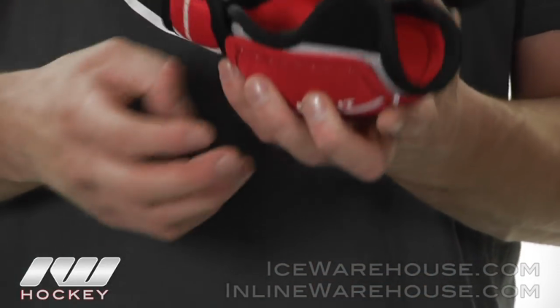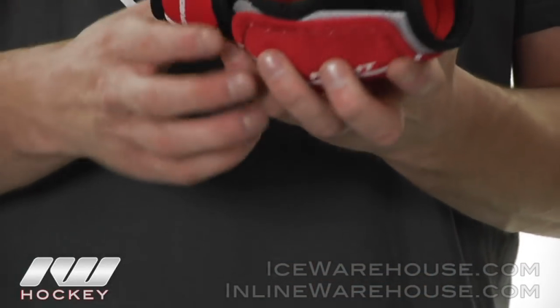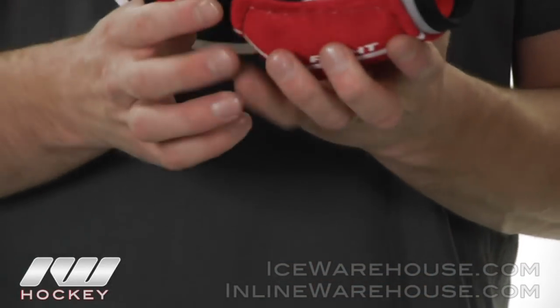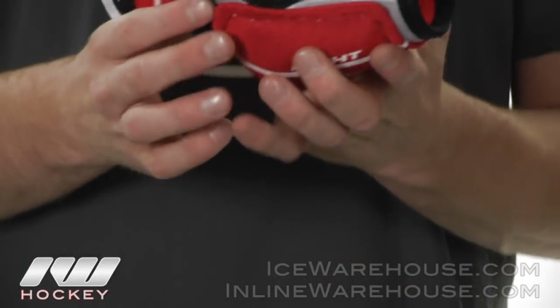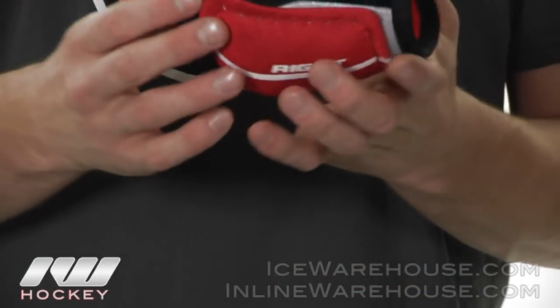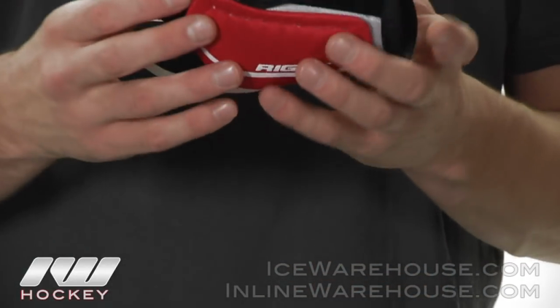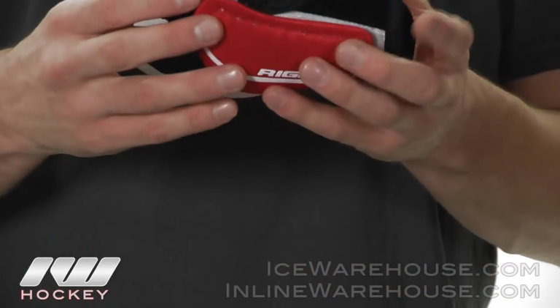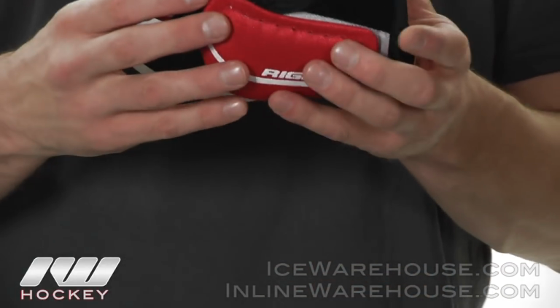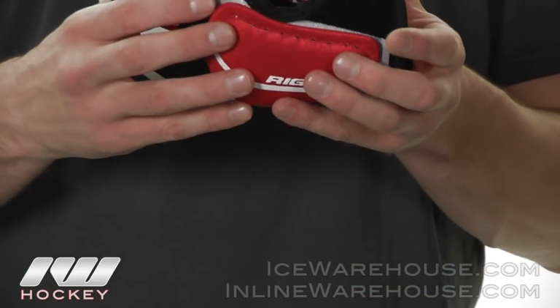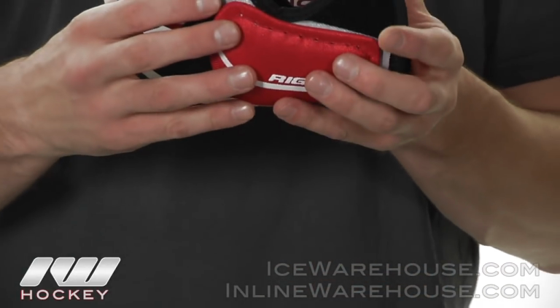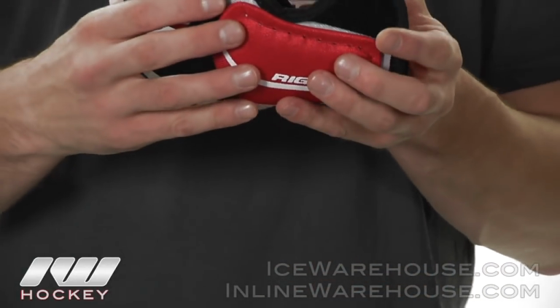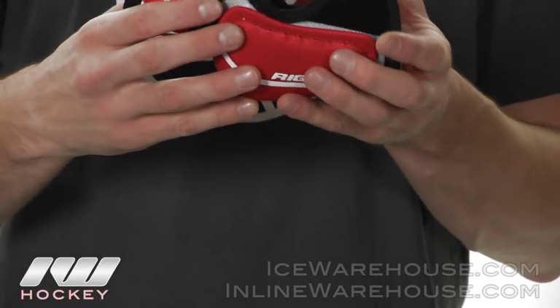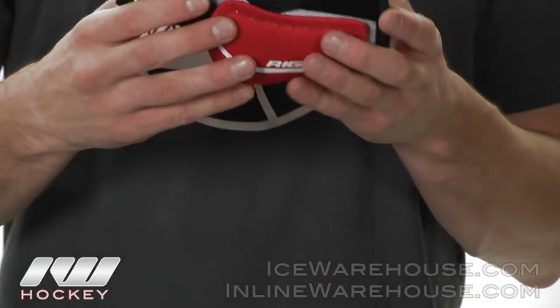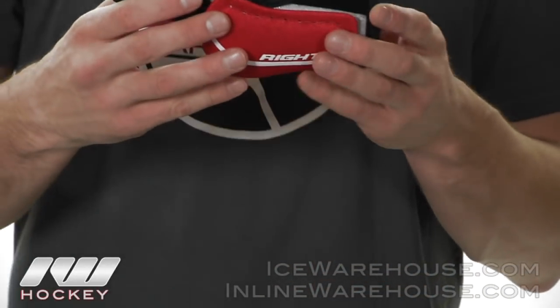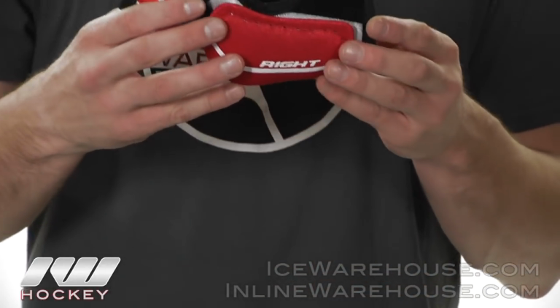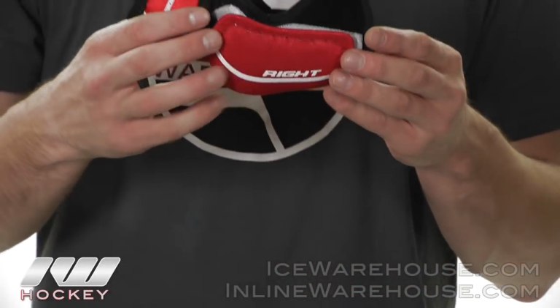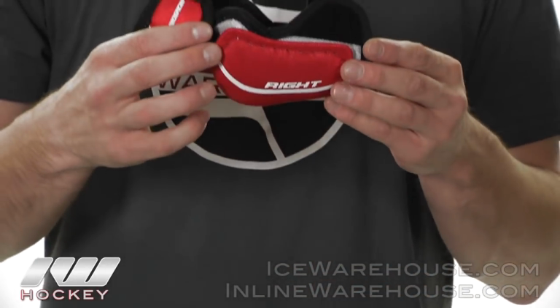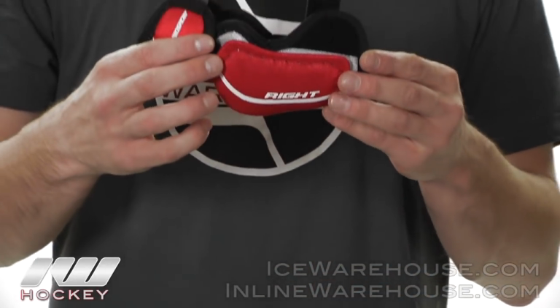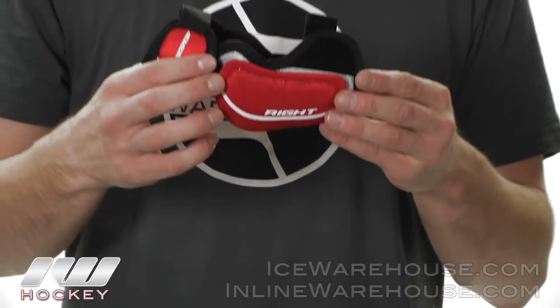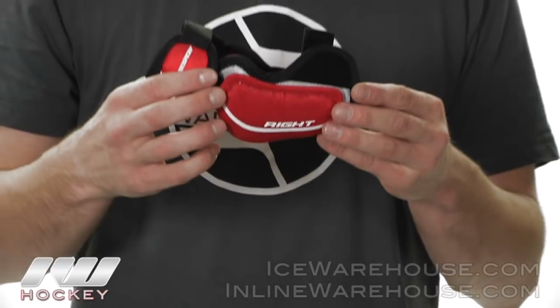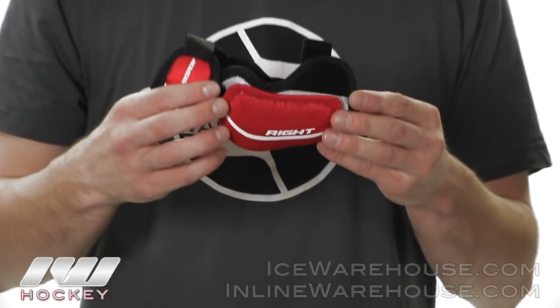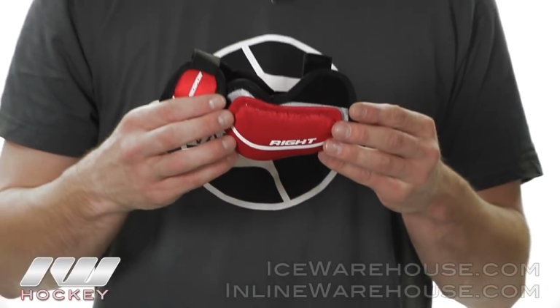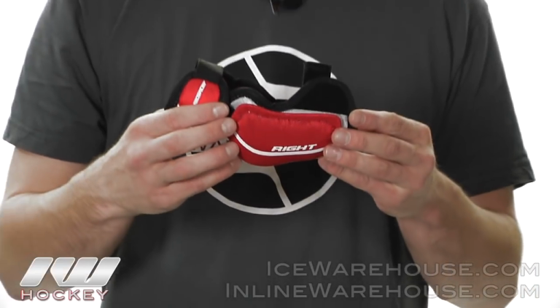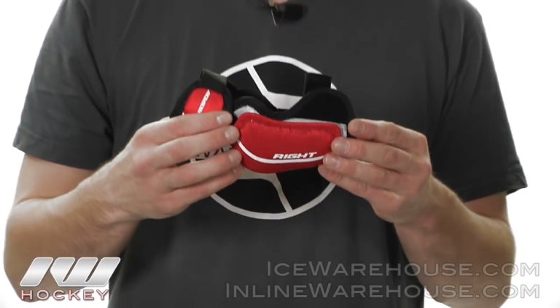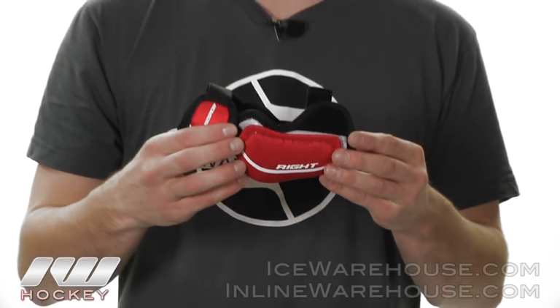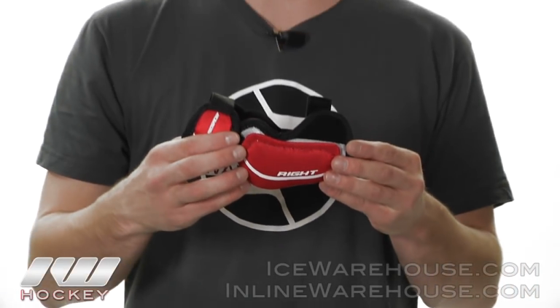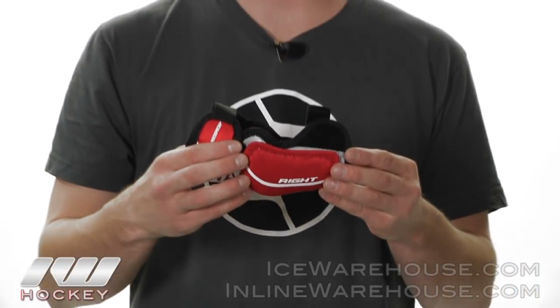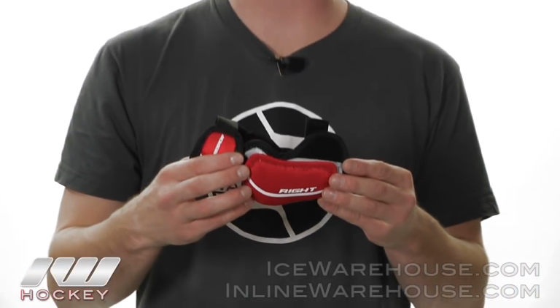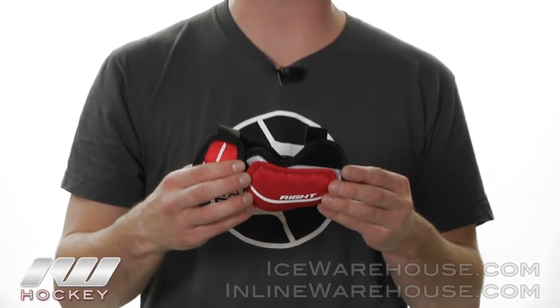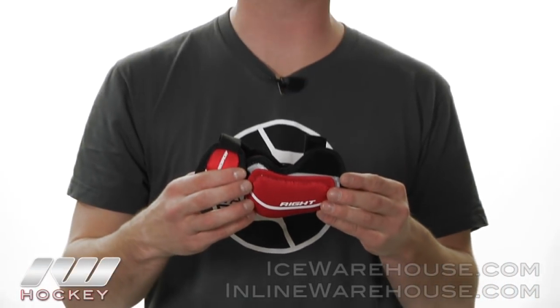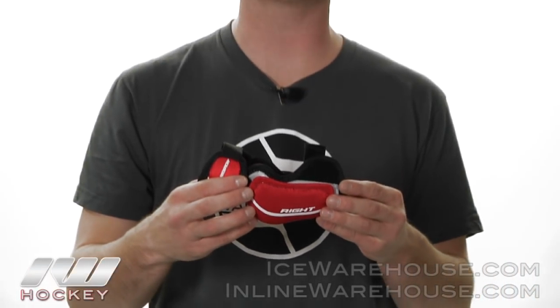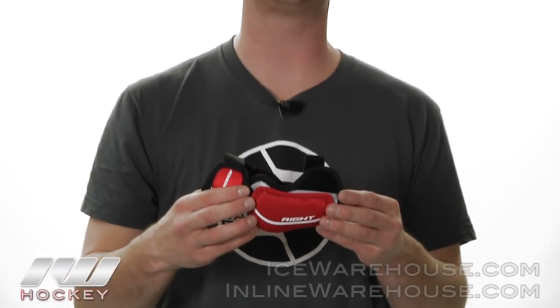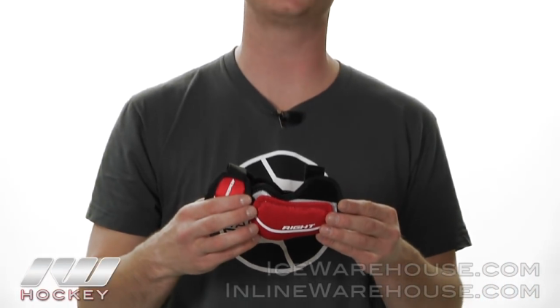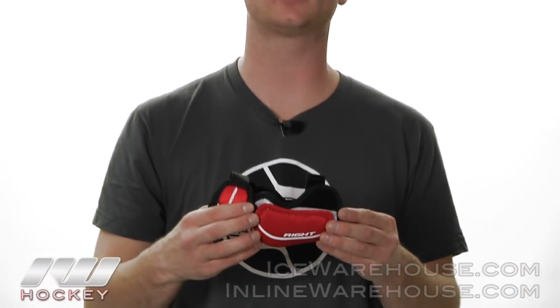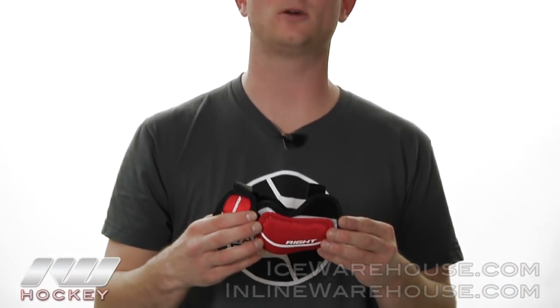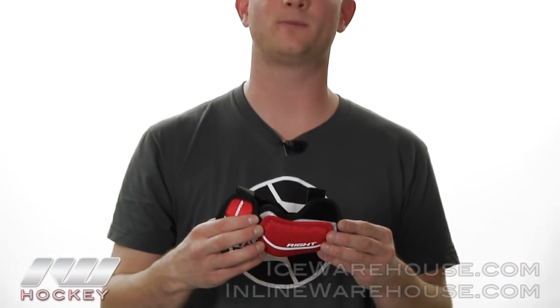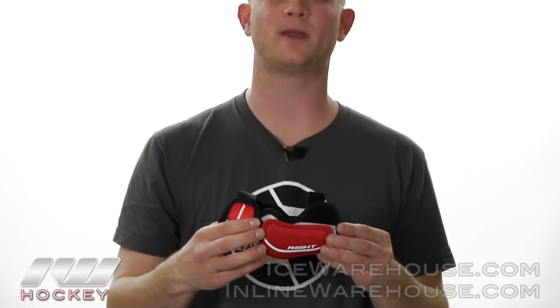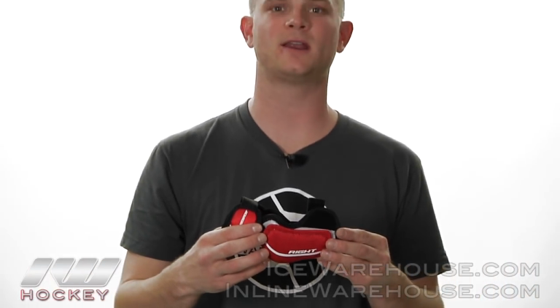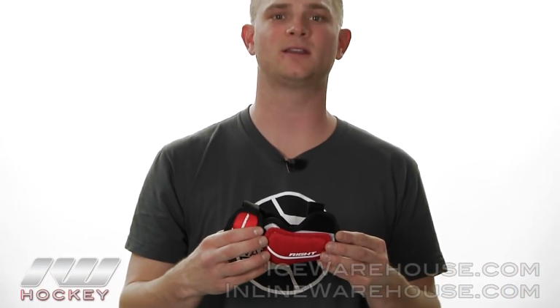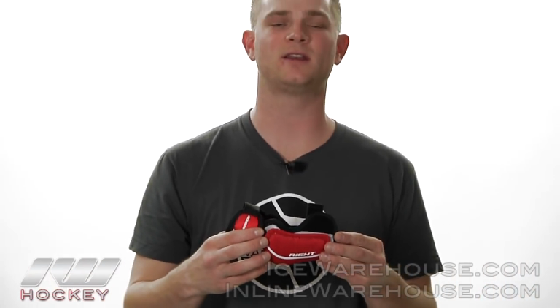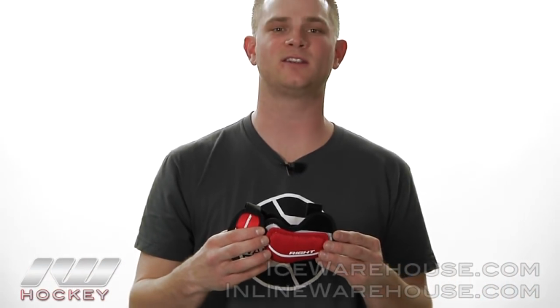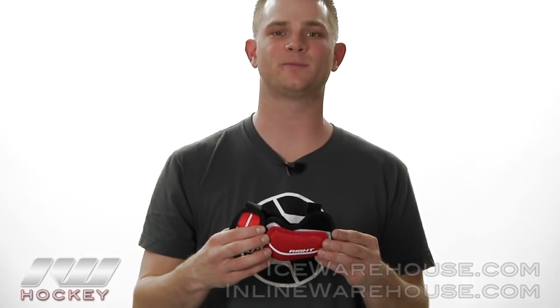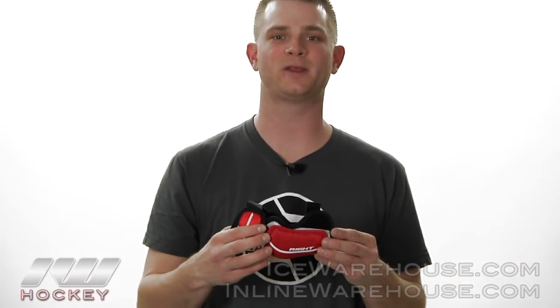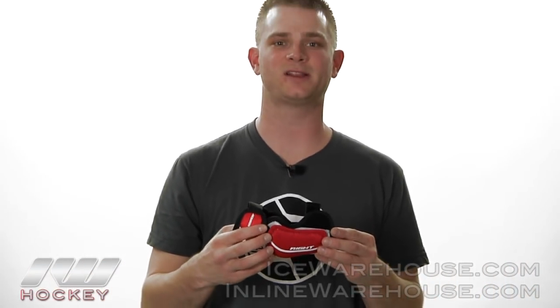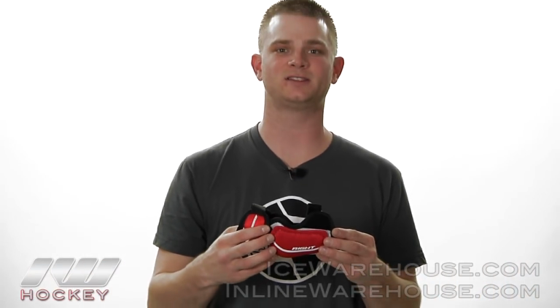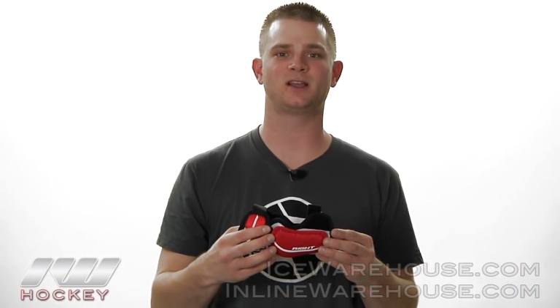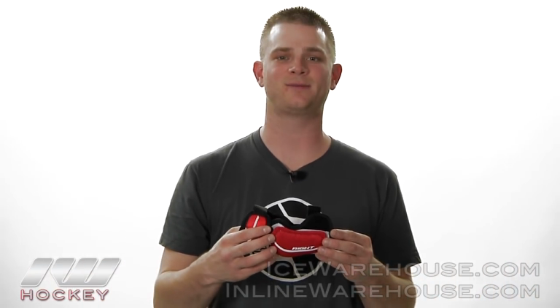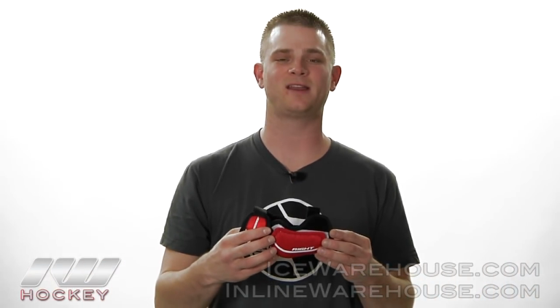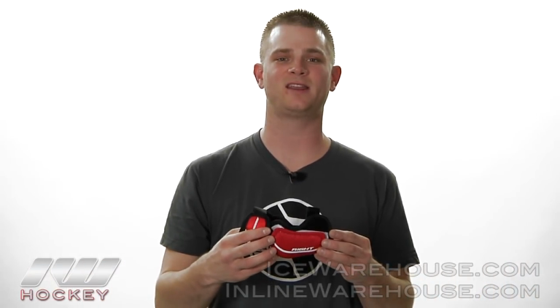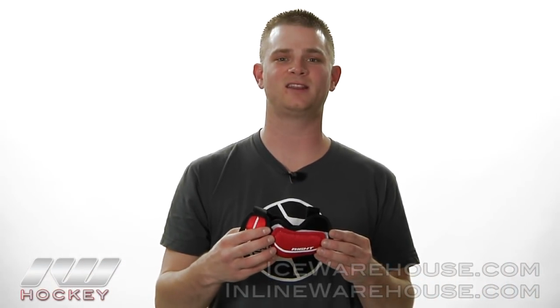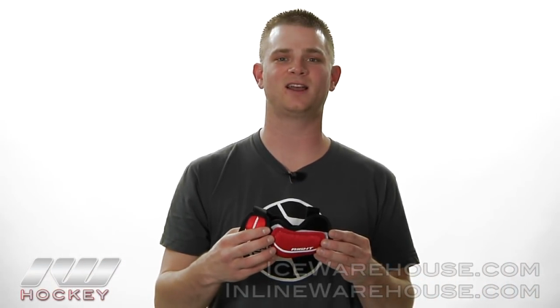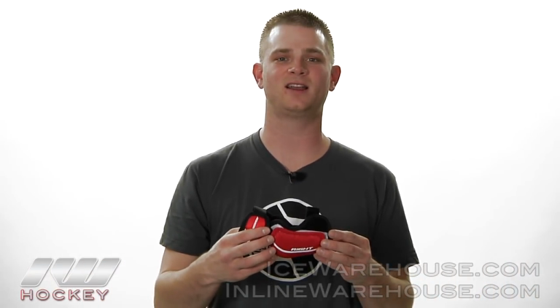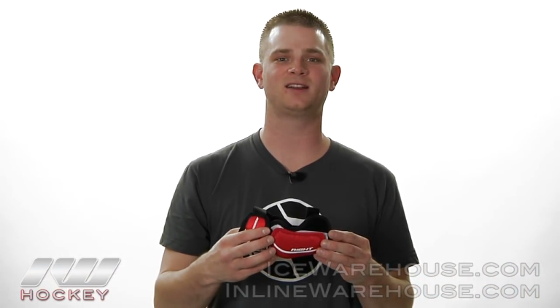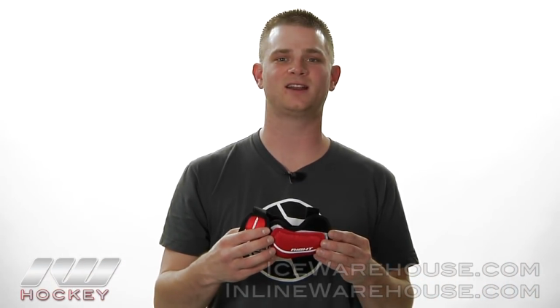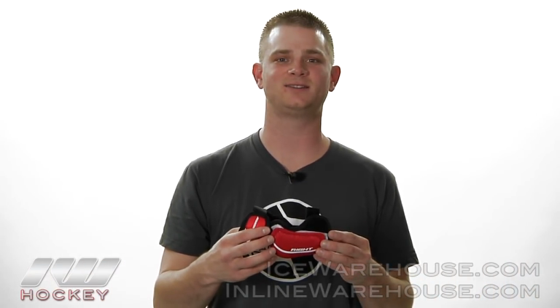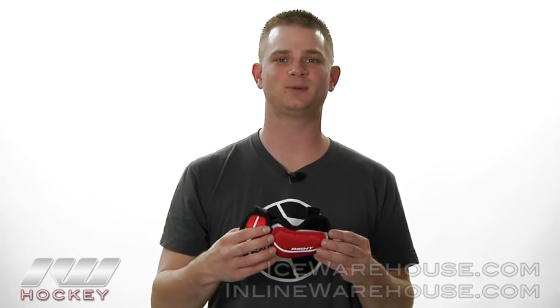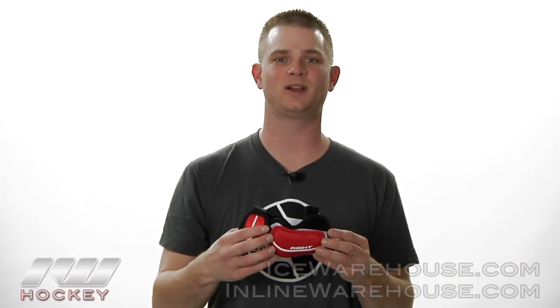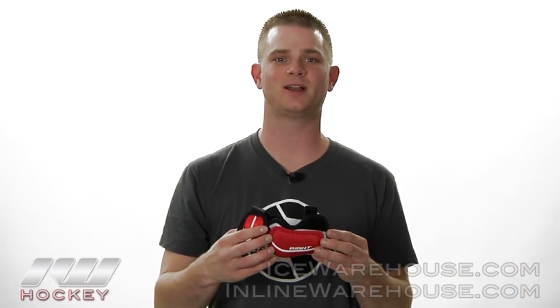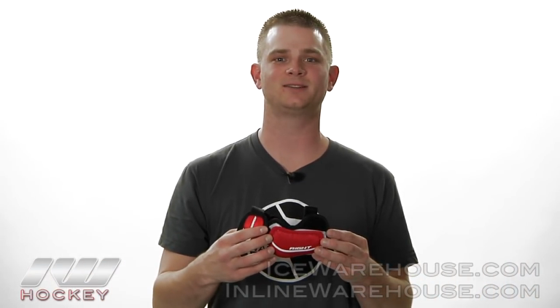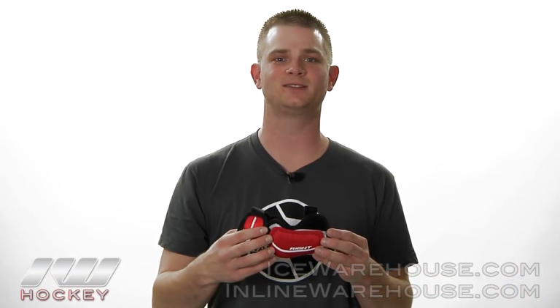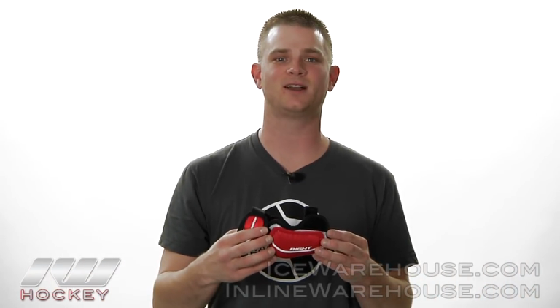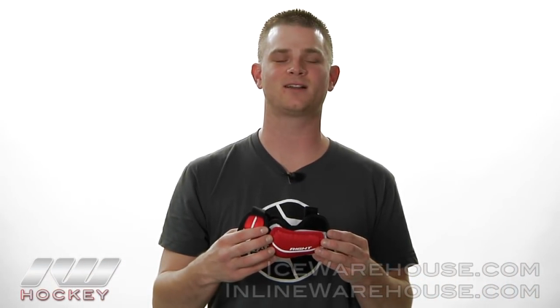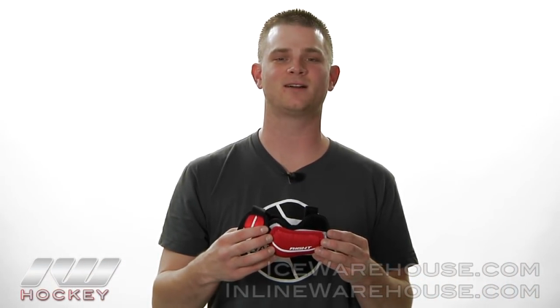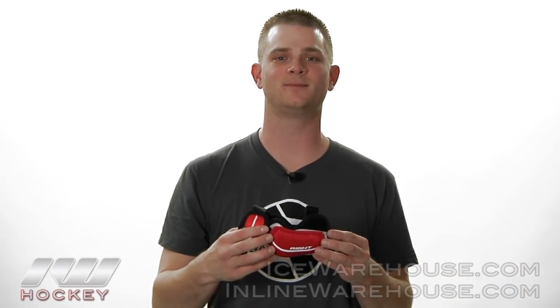Once again, that was just a quick look at the CCM Top Prospect Elbow Pad and you can pick these up at inlineandicewarehouse.com.